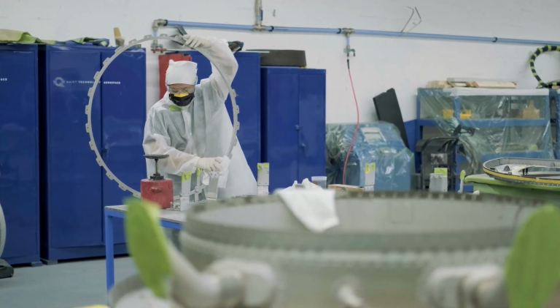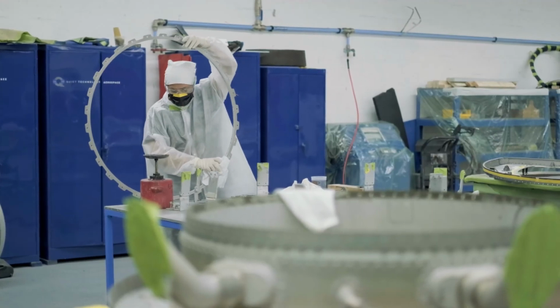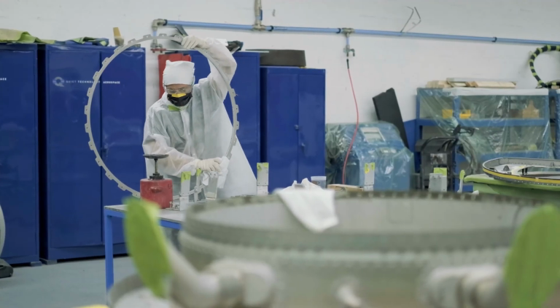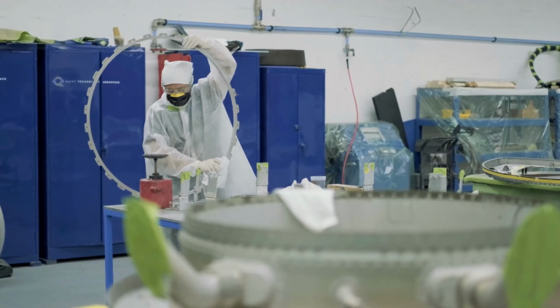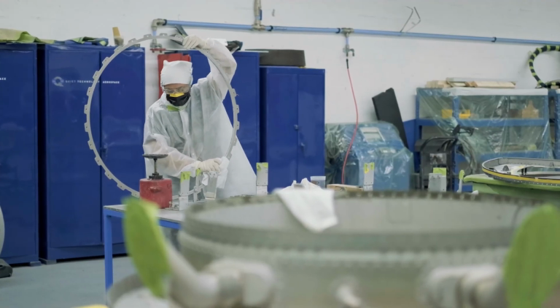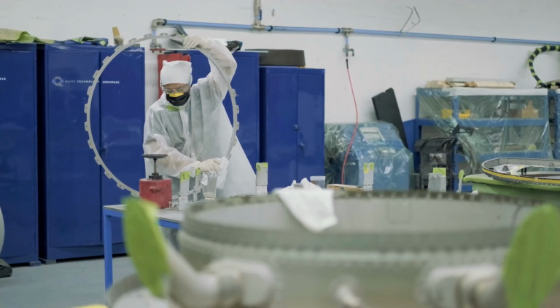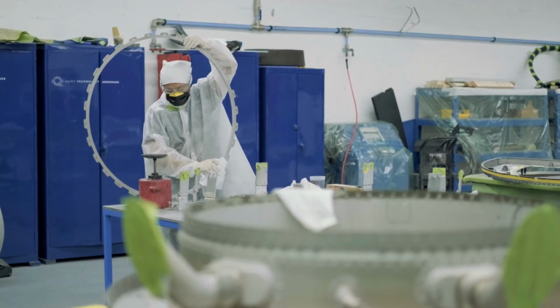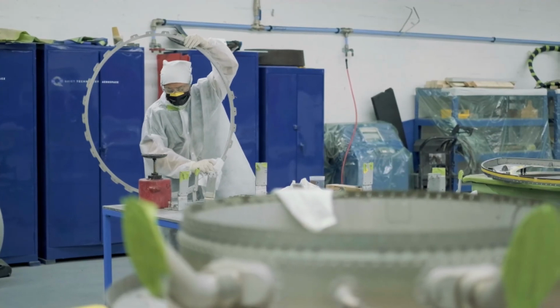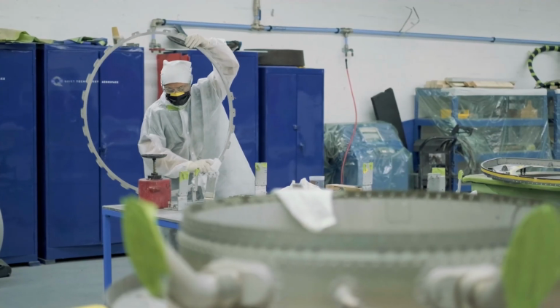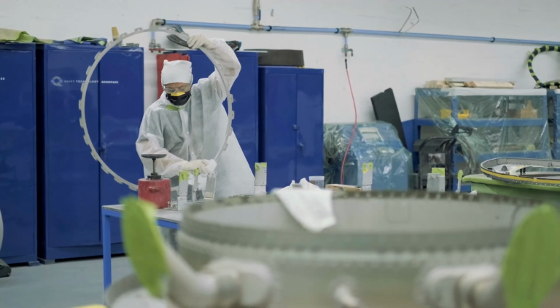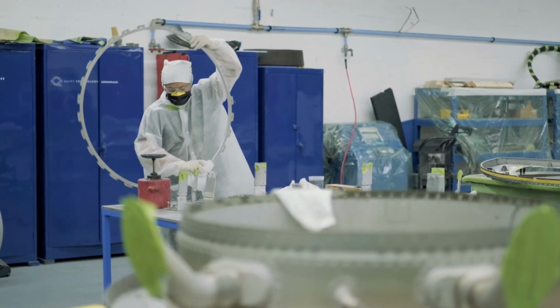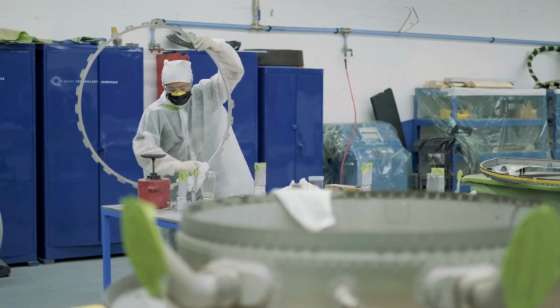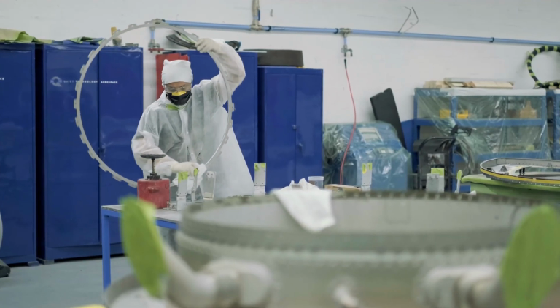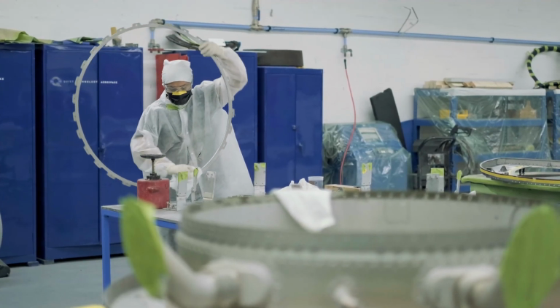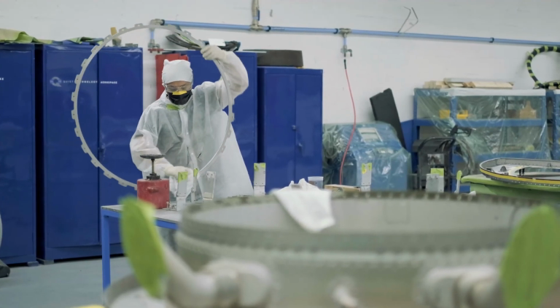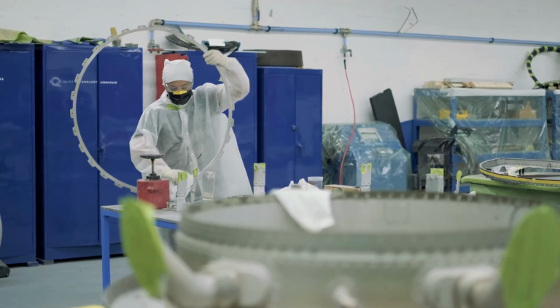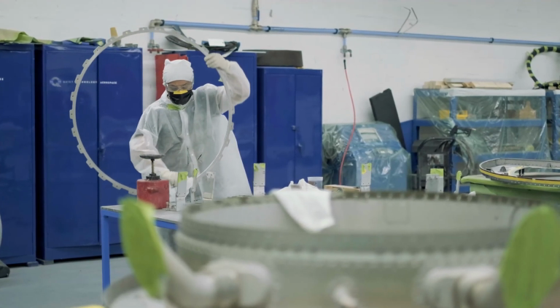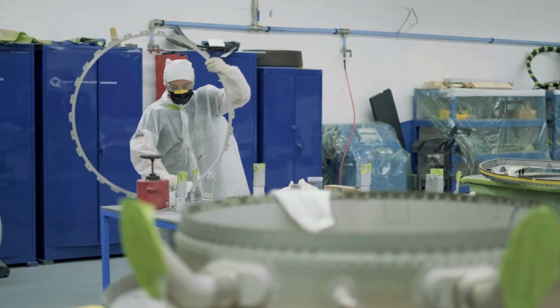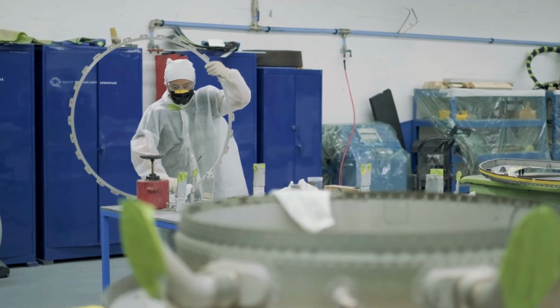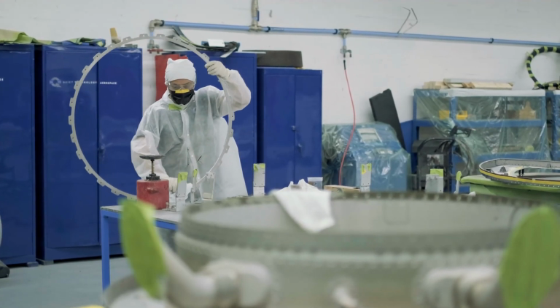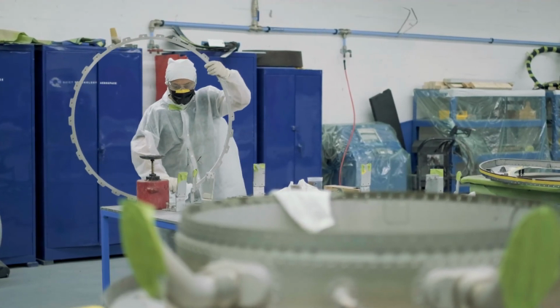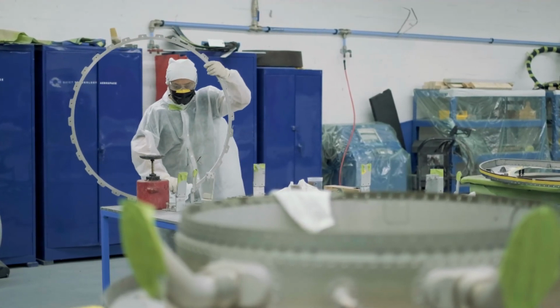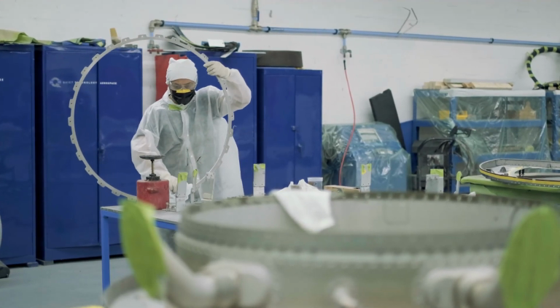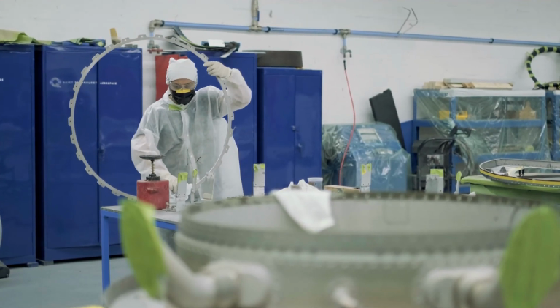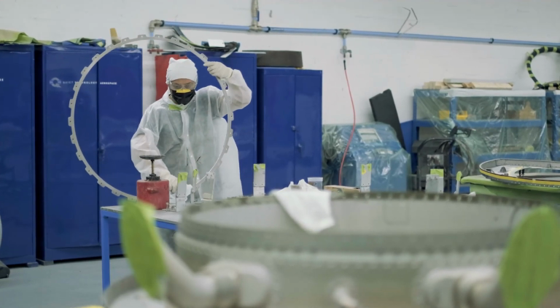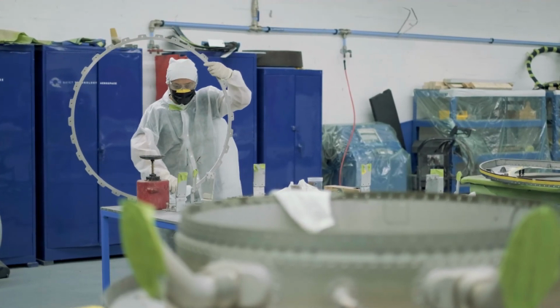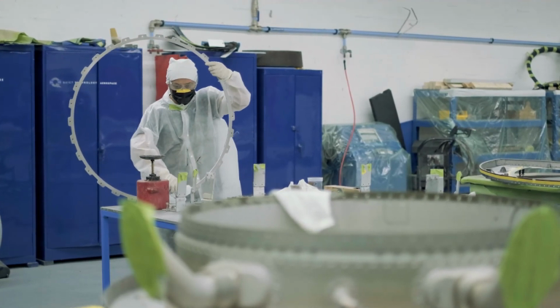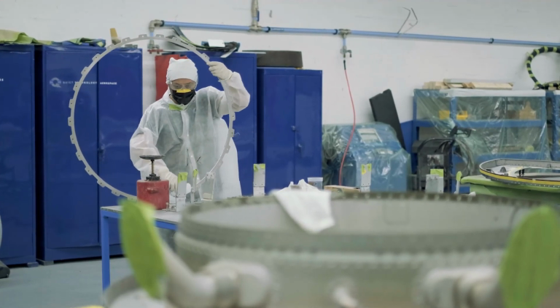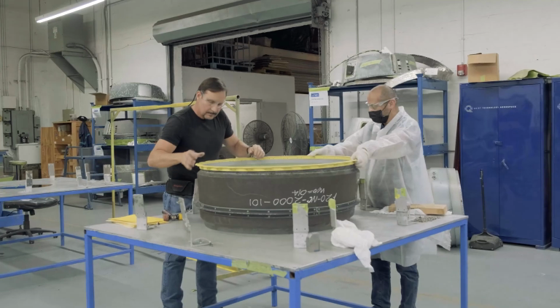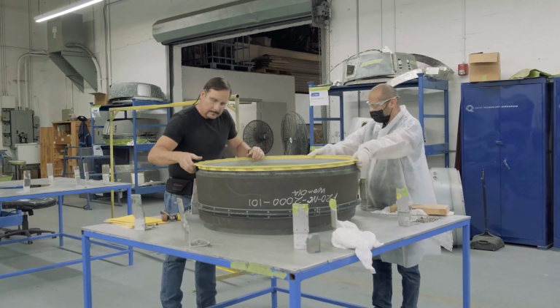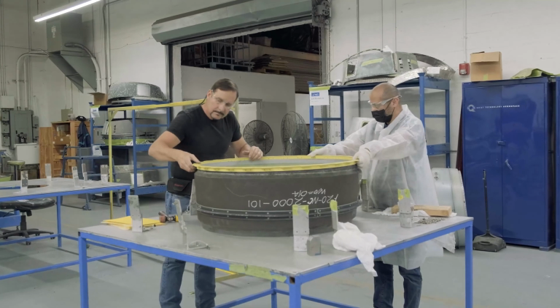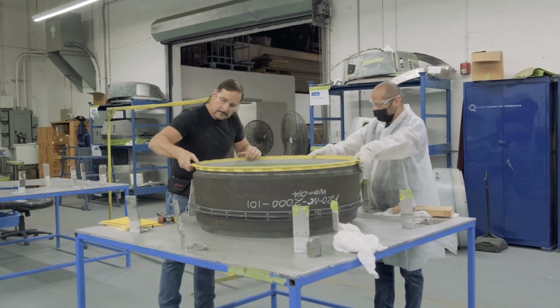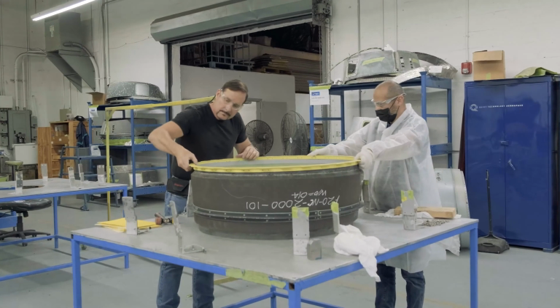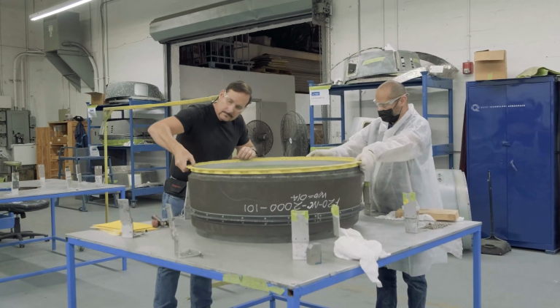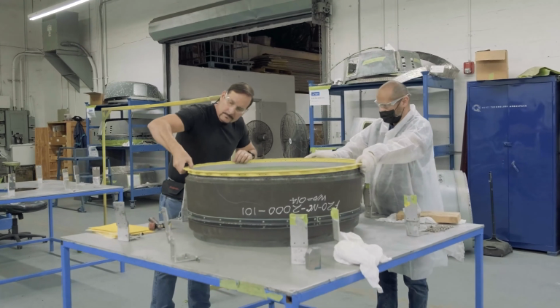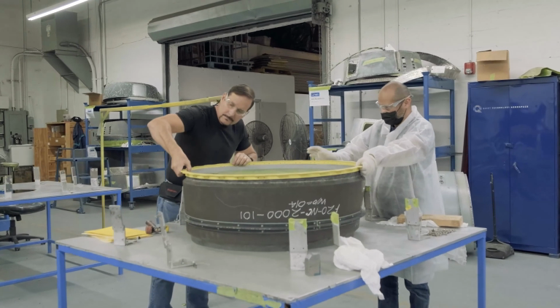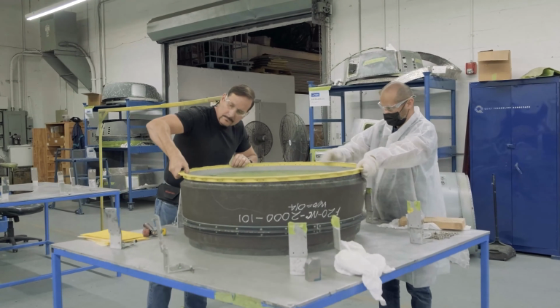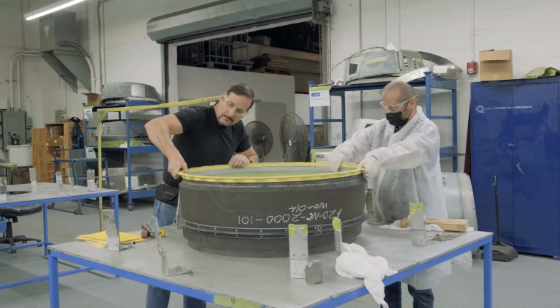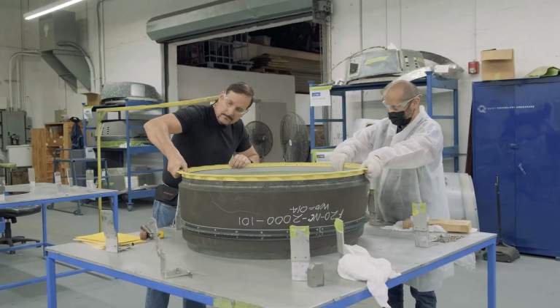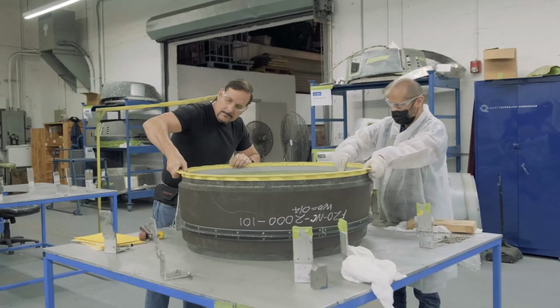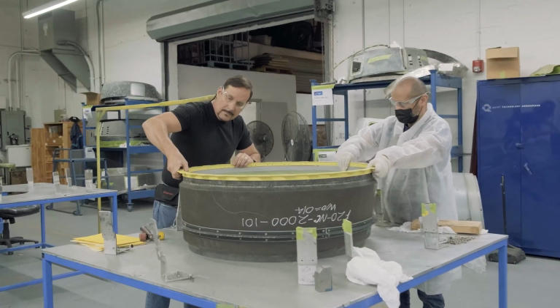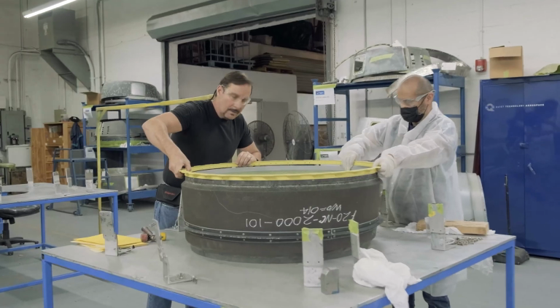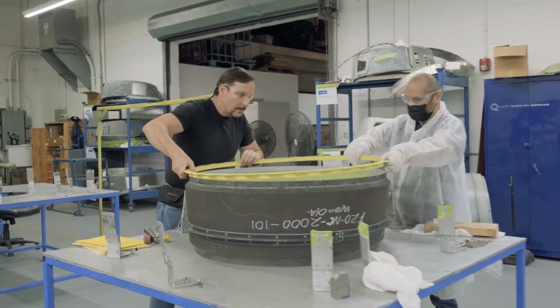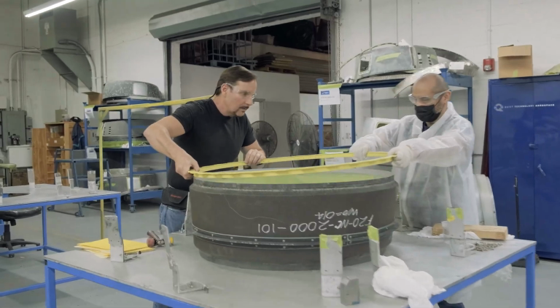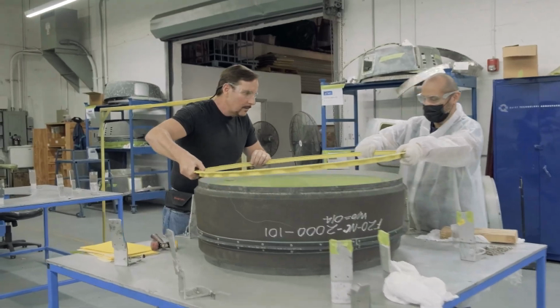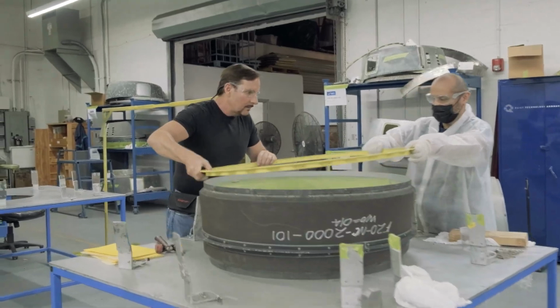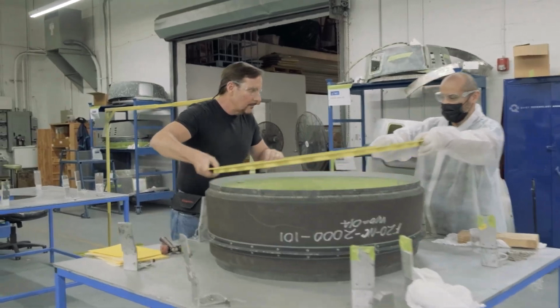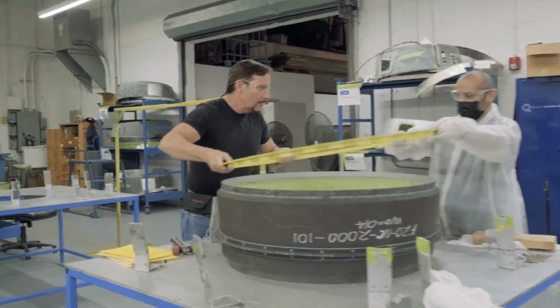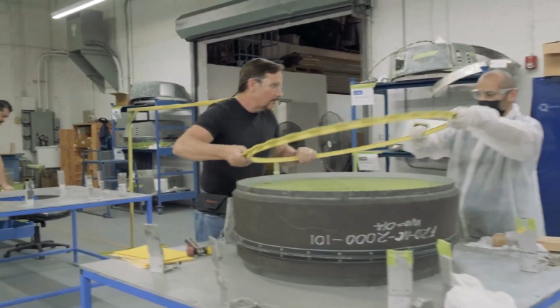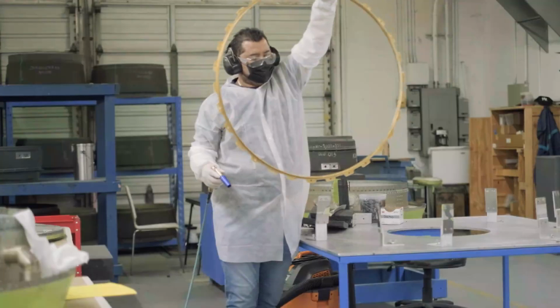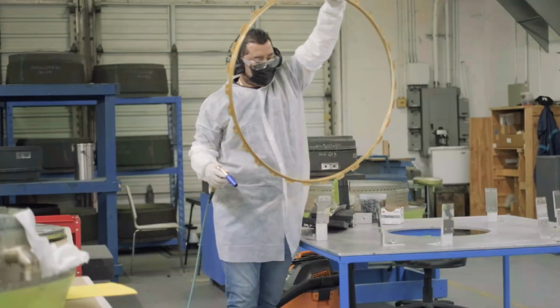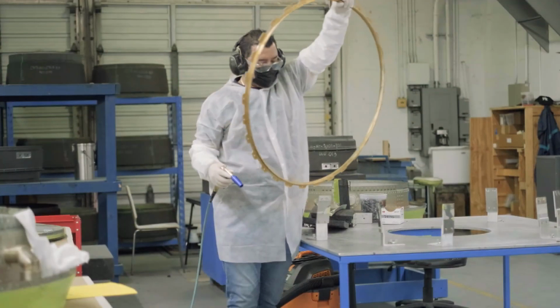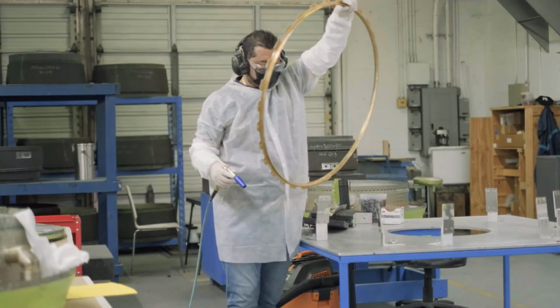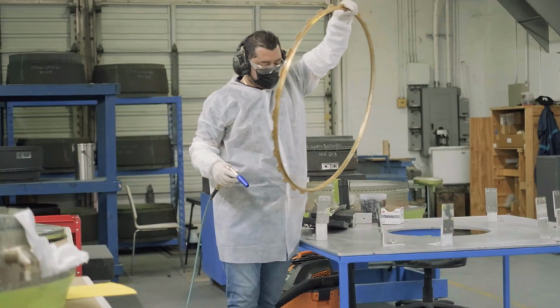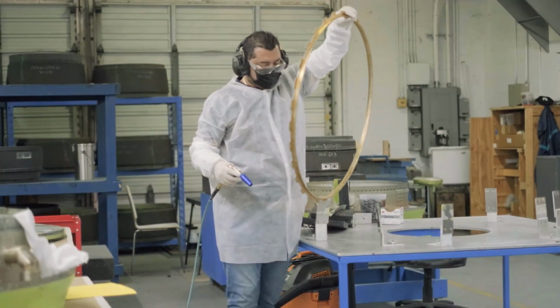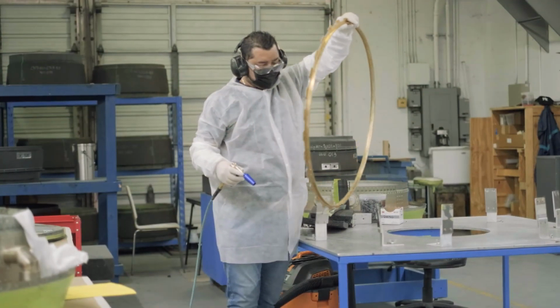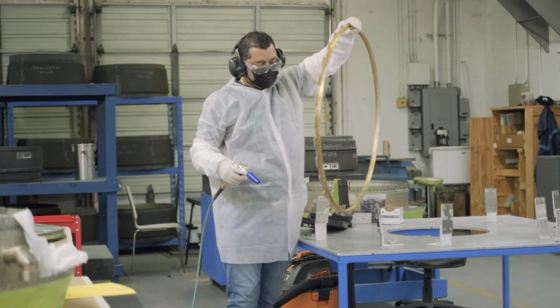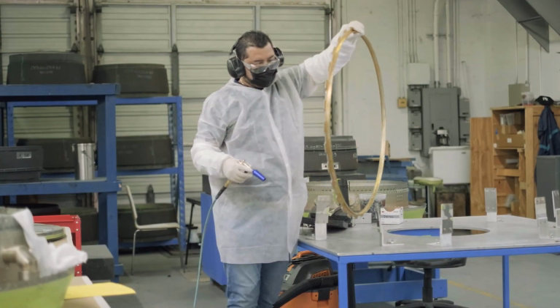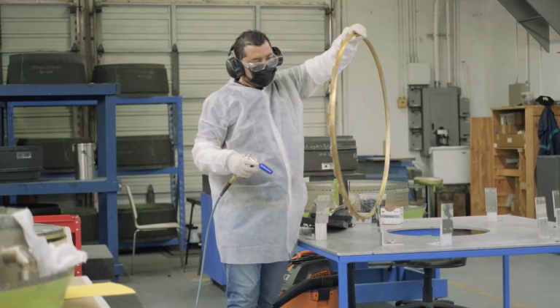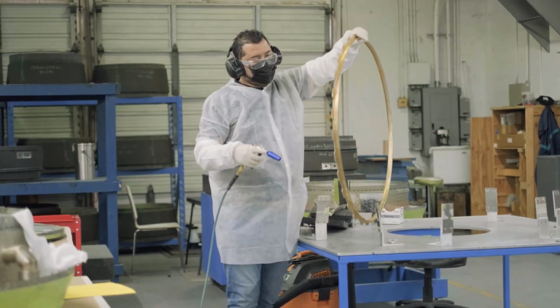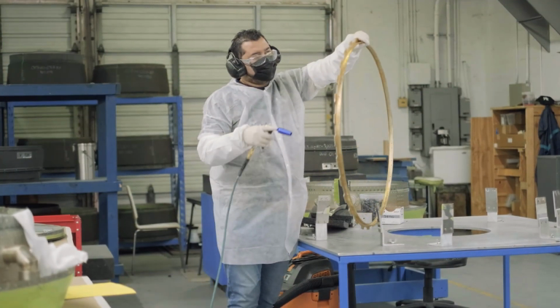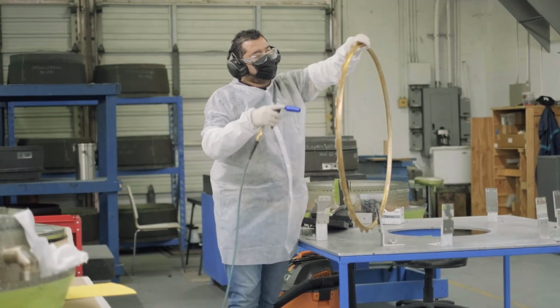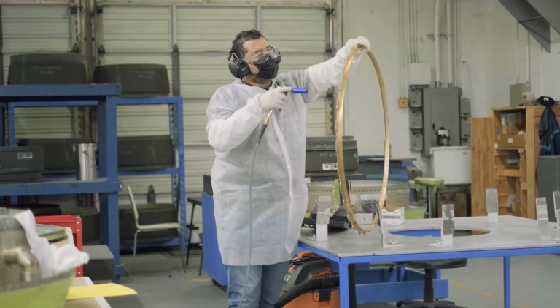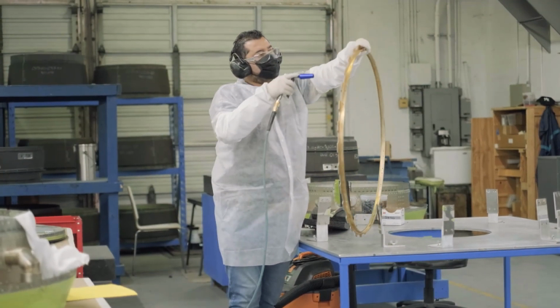Thank you for your time. Hope you found this overview of QTA interesting and that it explains what we do and why we use the e-drill as part of our everyday operation.